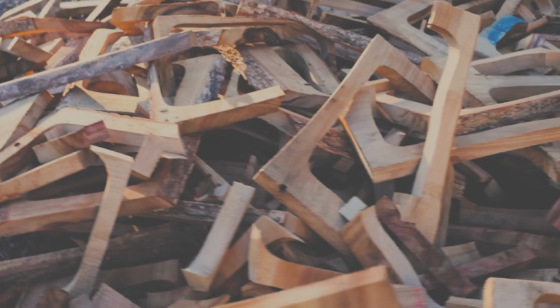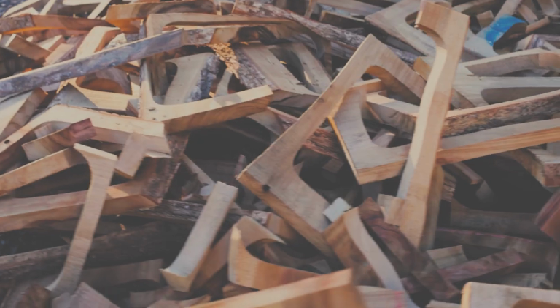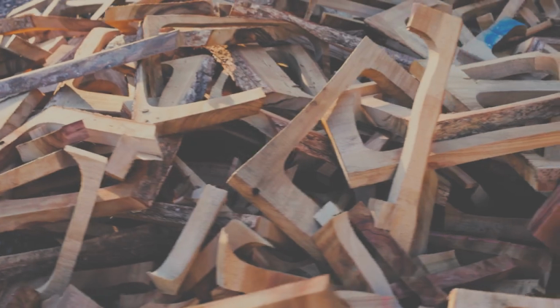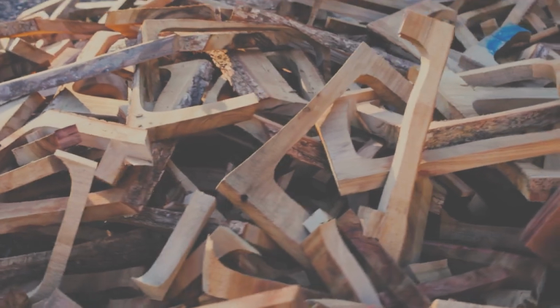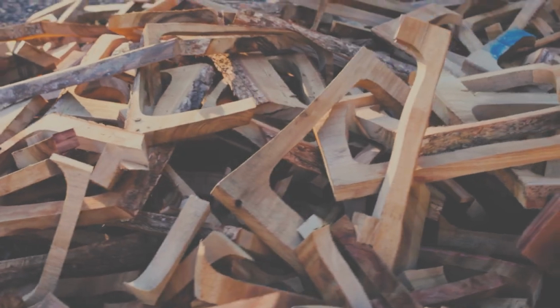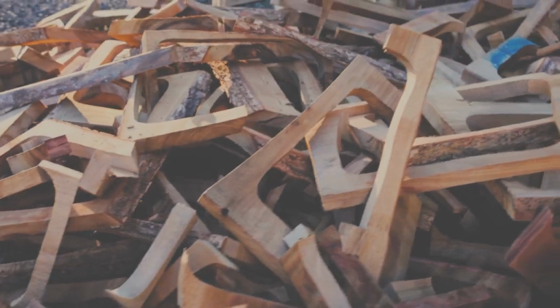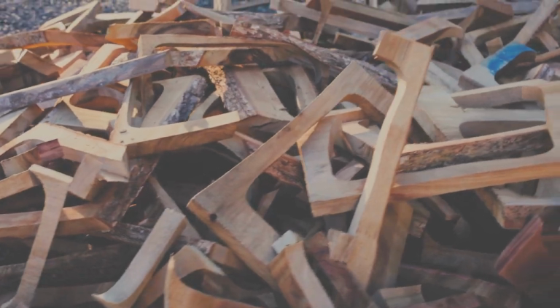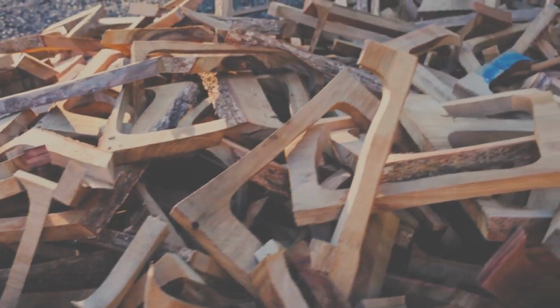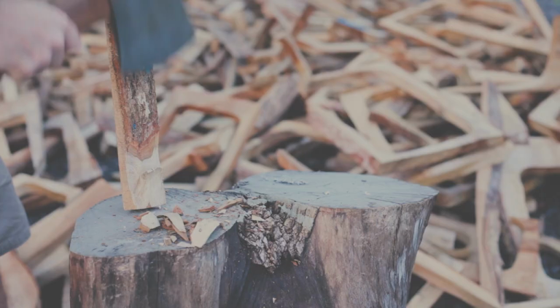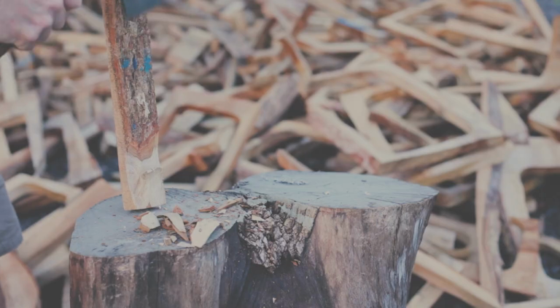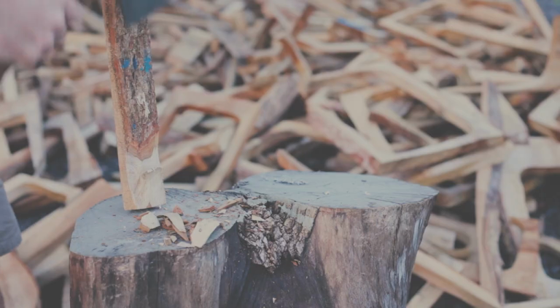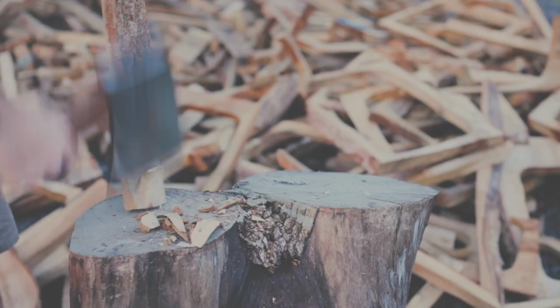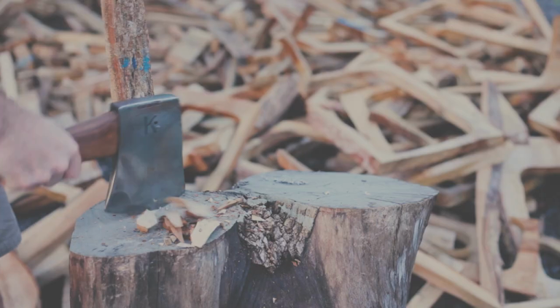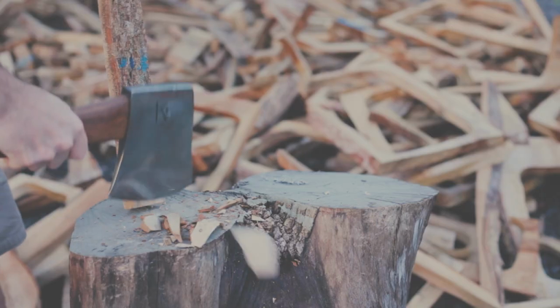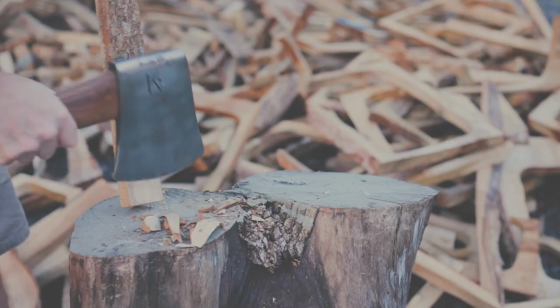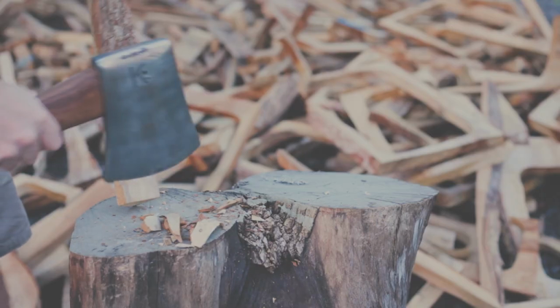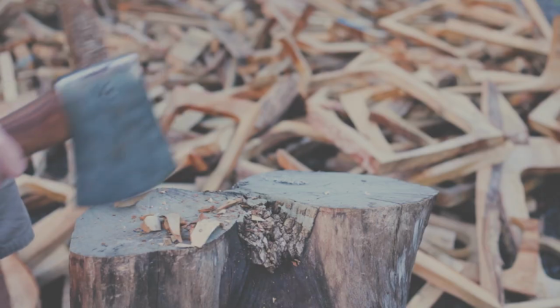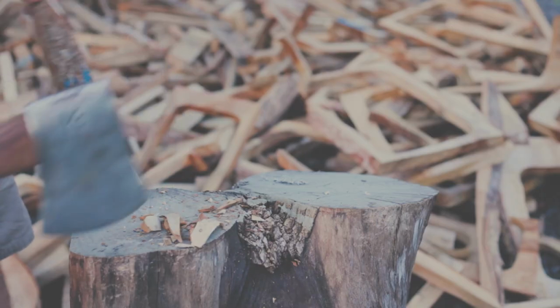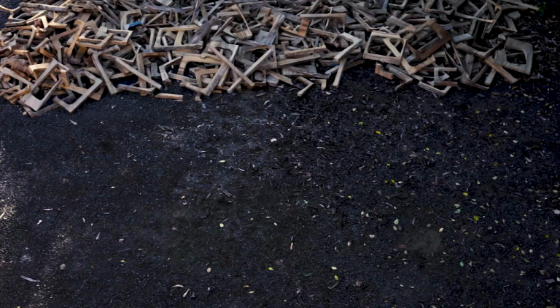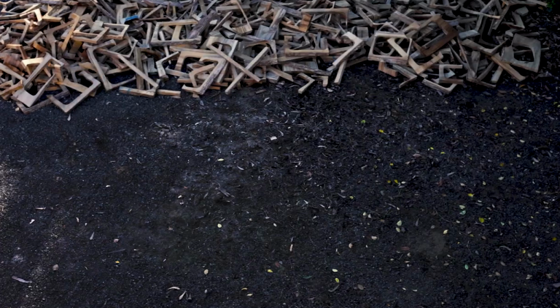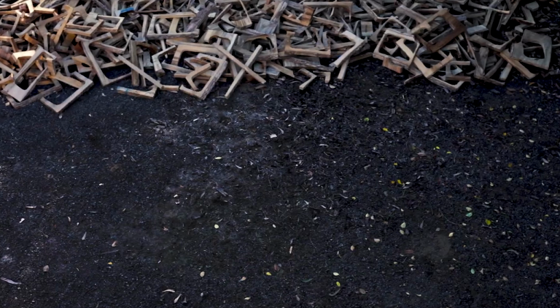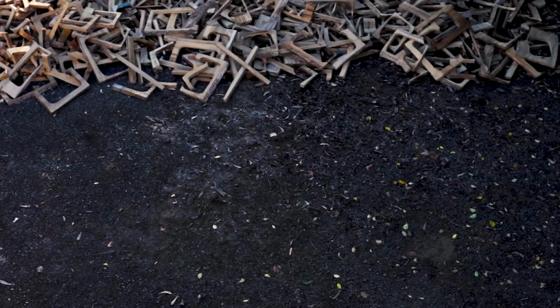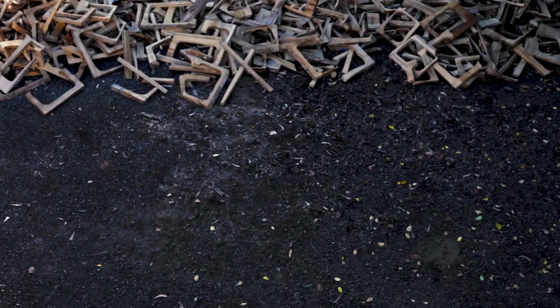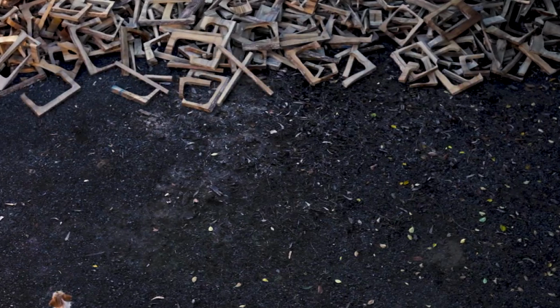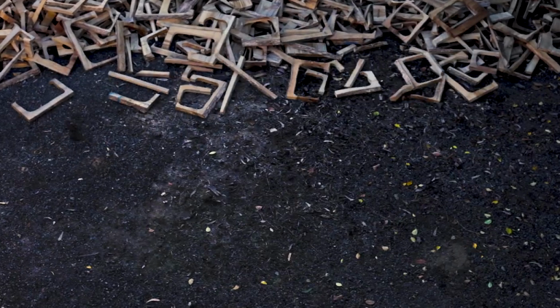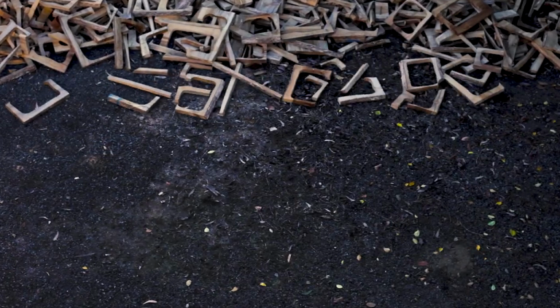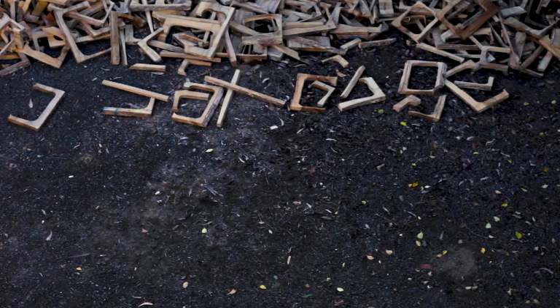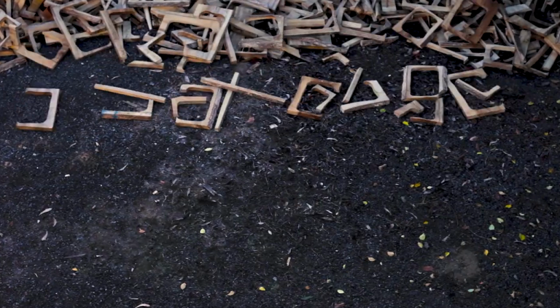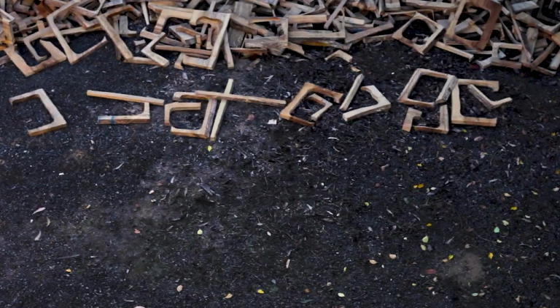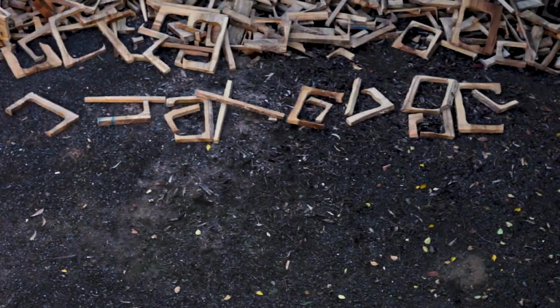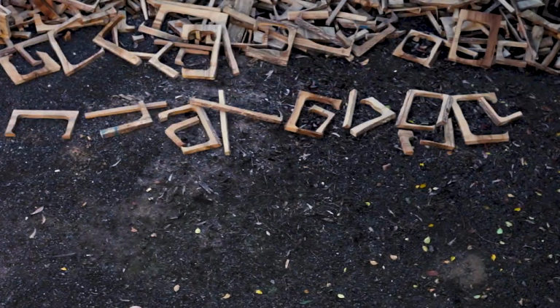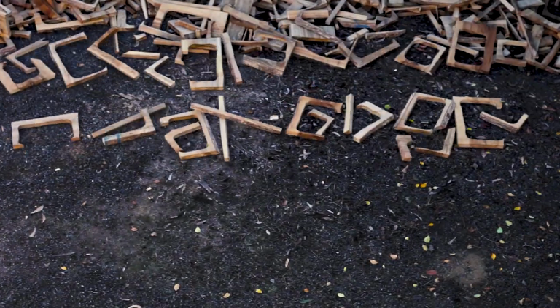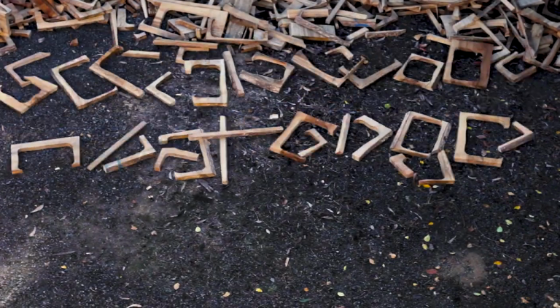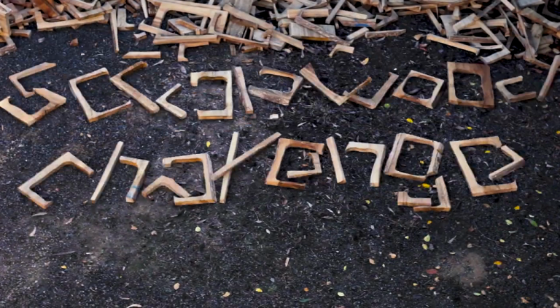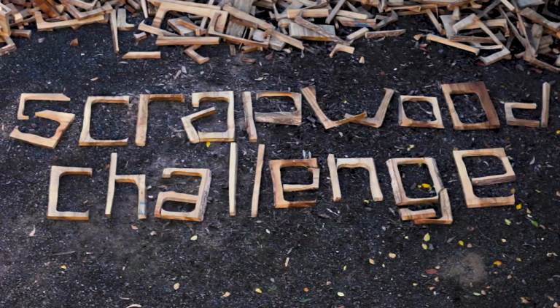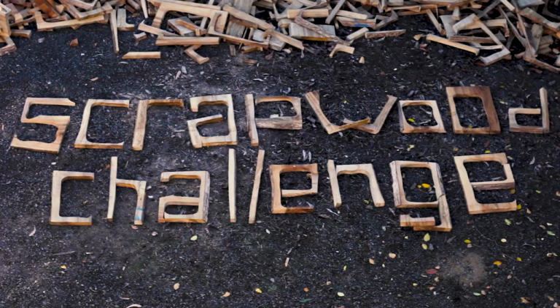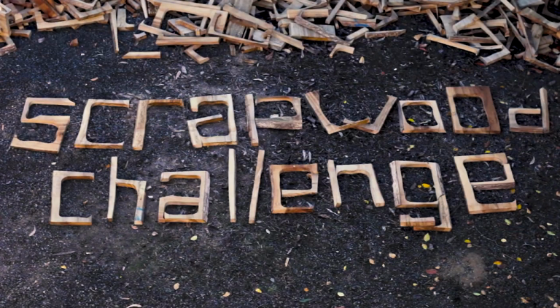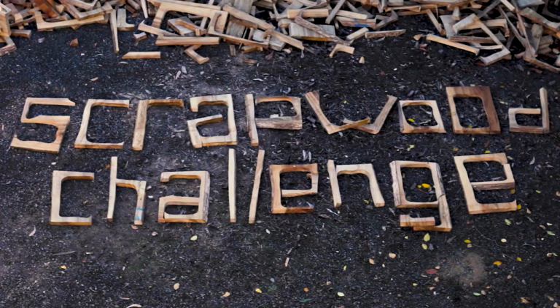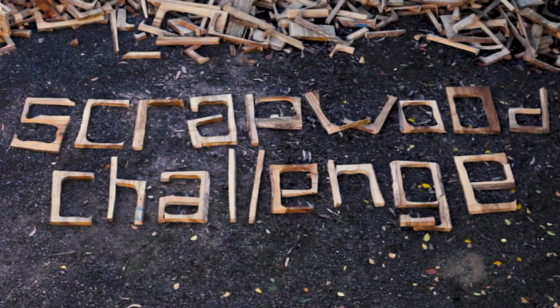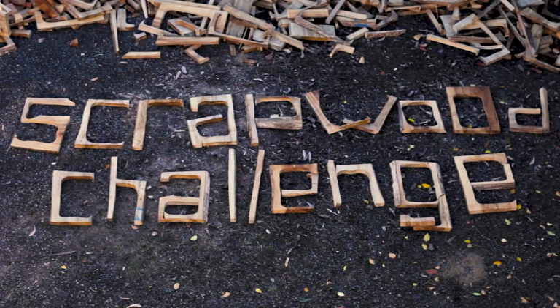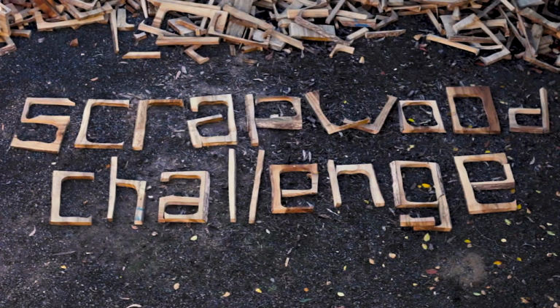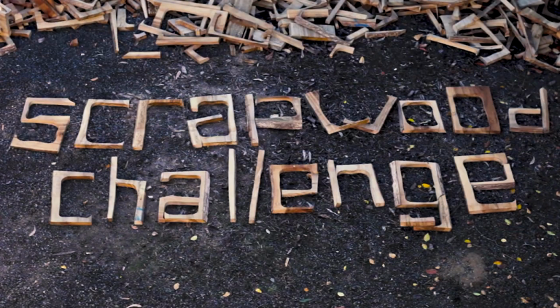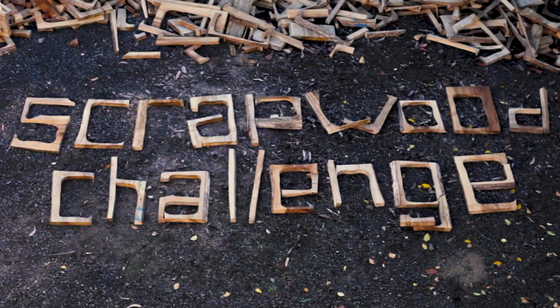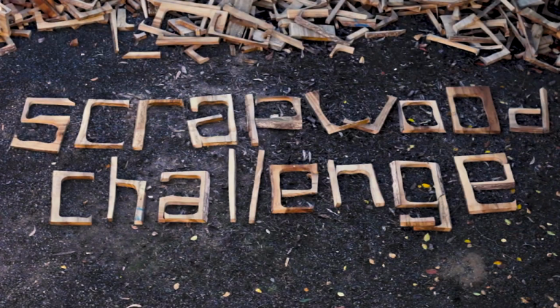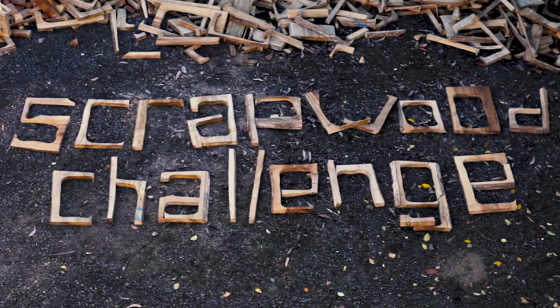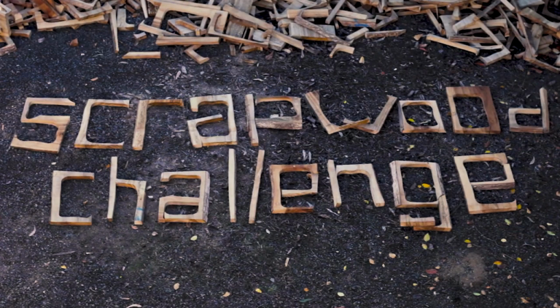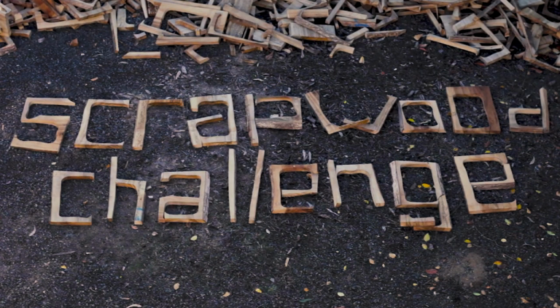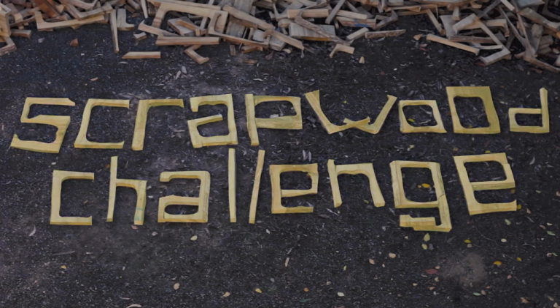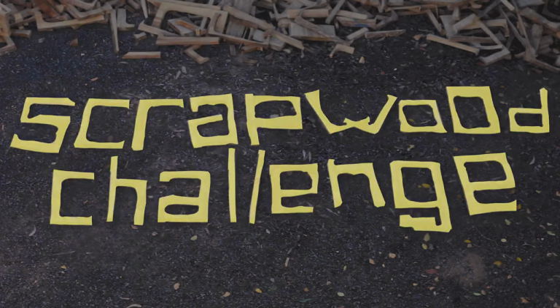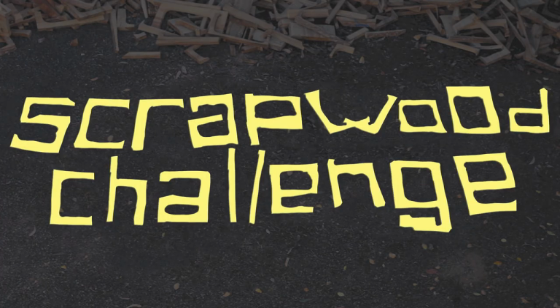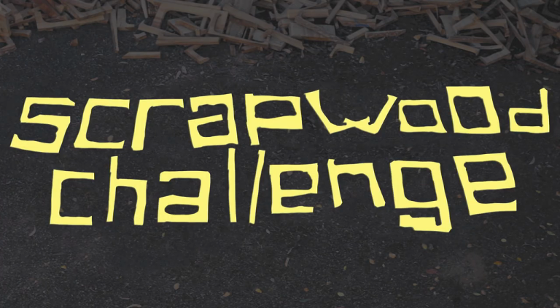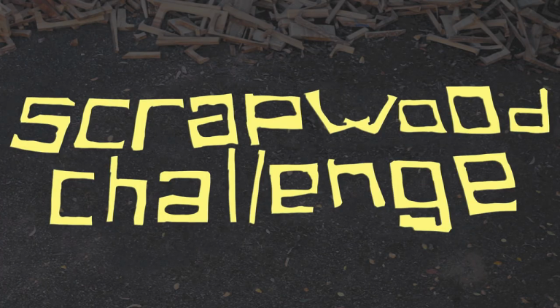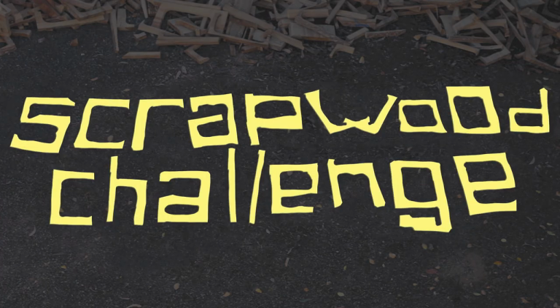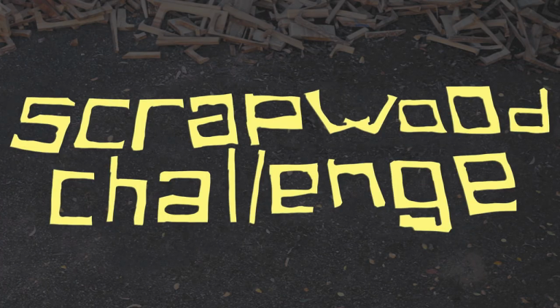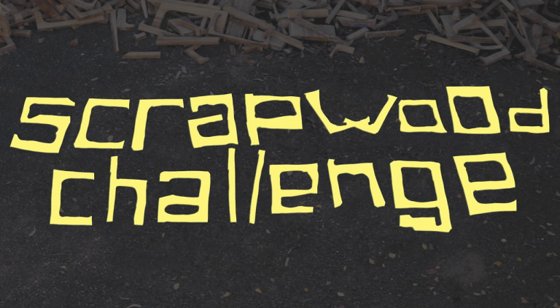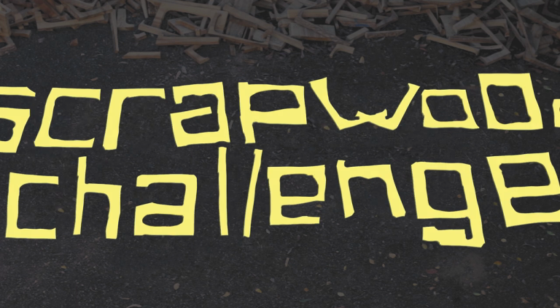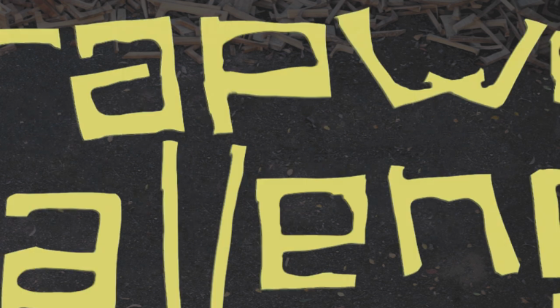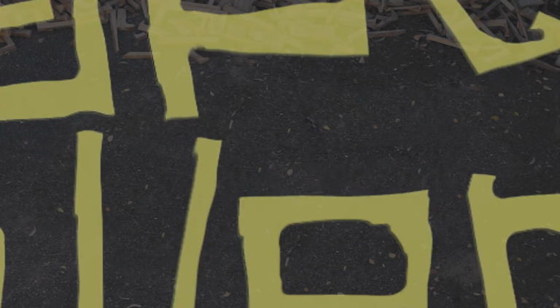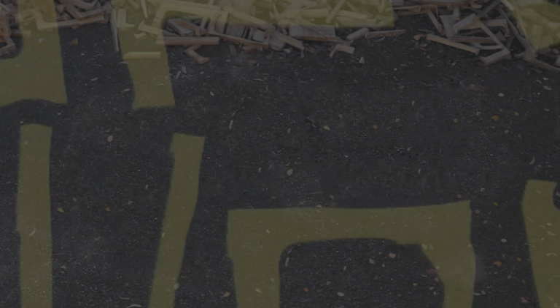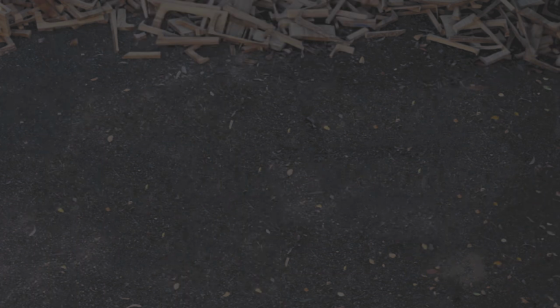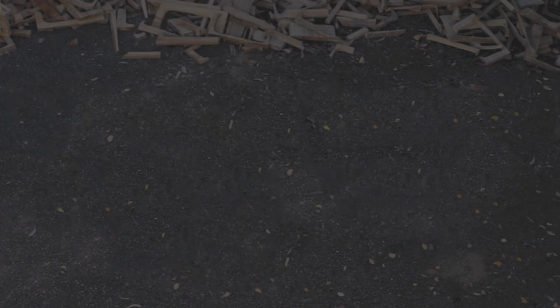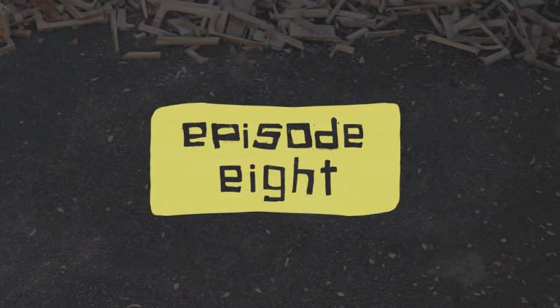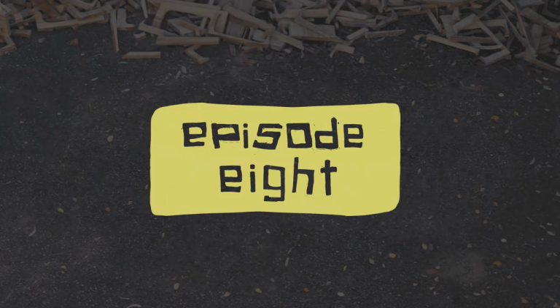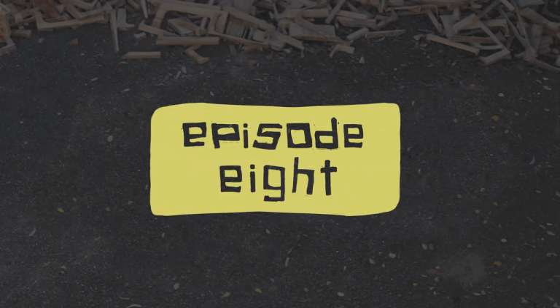Scrap wood challenge, scrap wood challenge. It's scrap, it's scrap, it's firewood, but some of the wood is good.